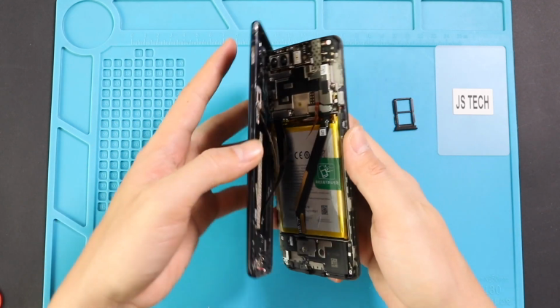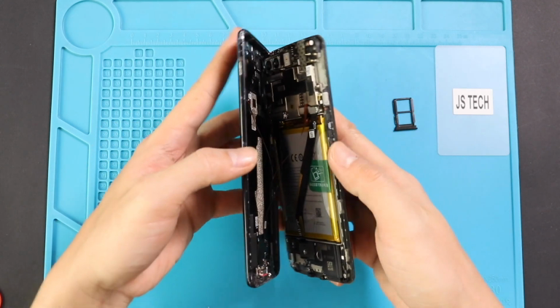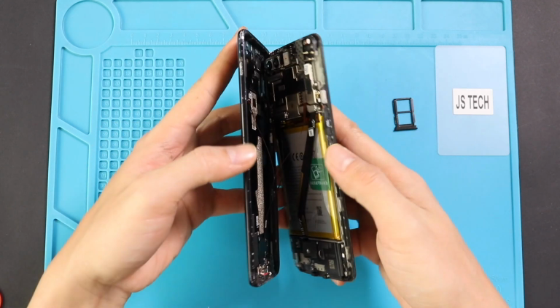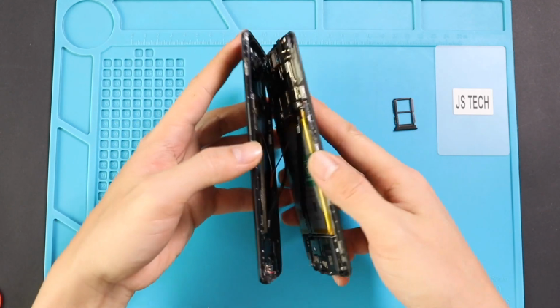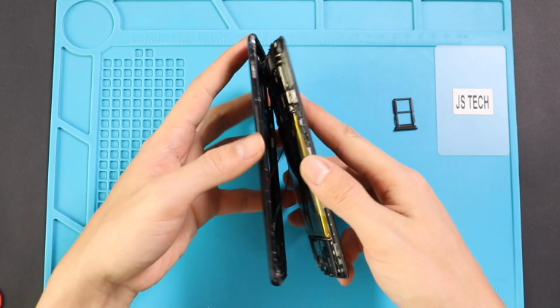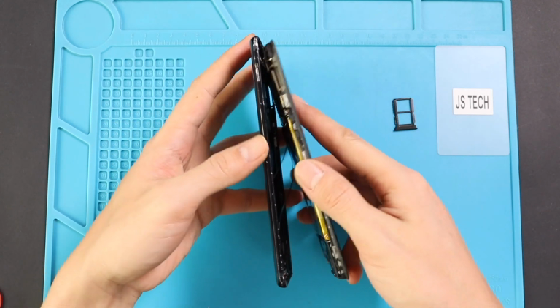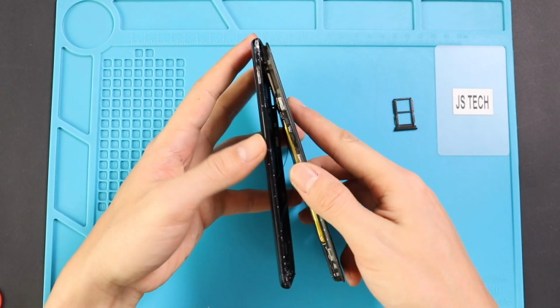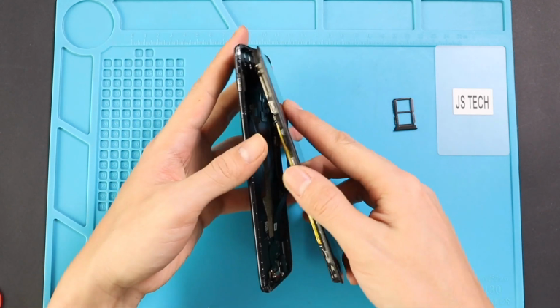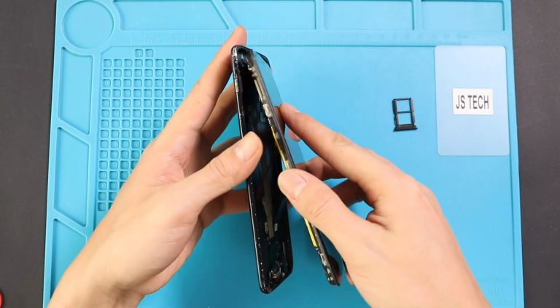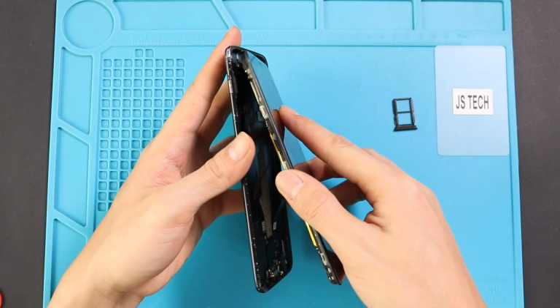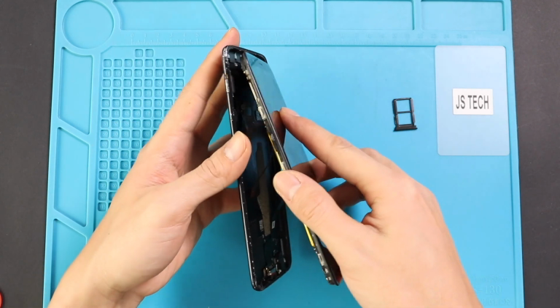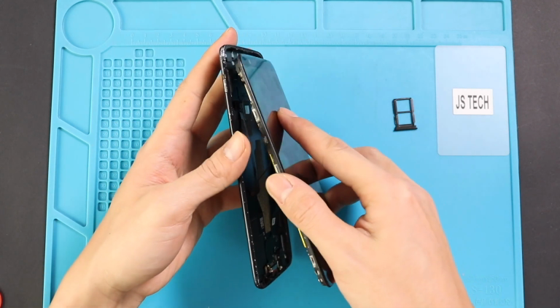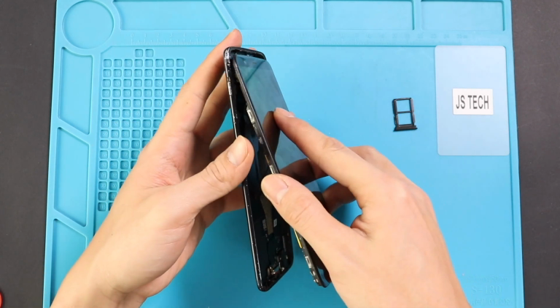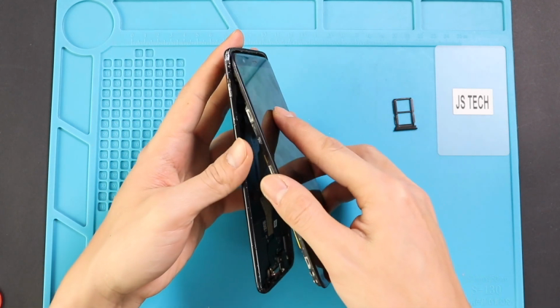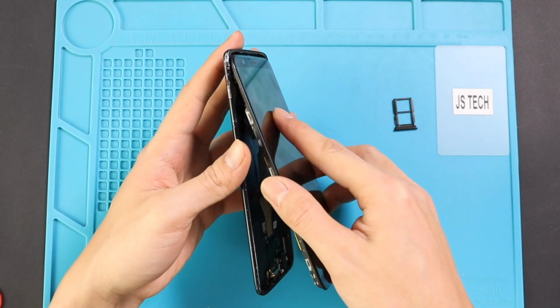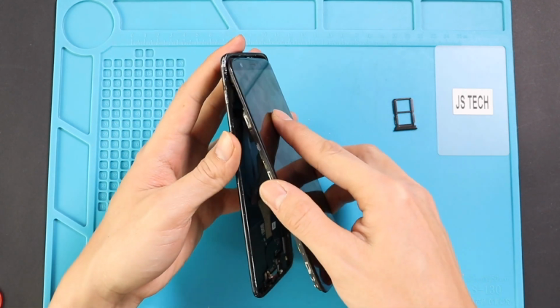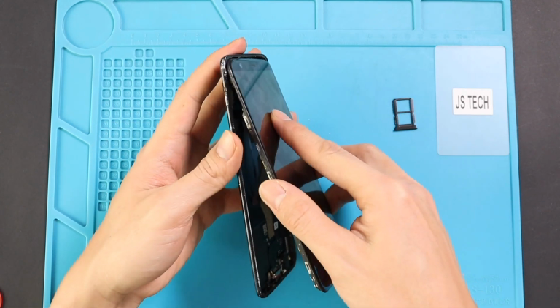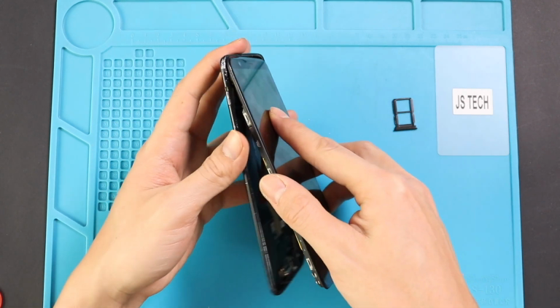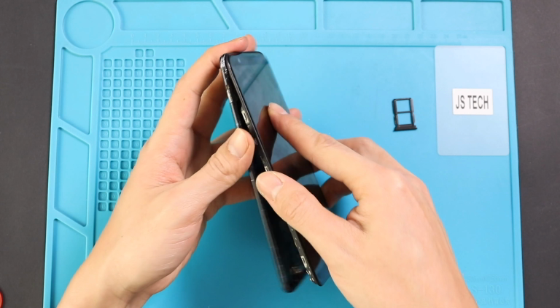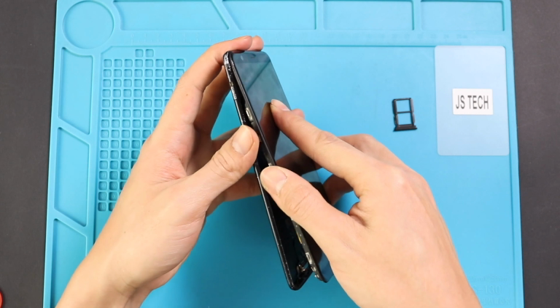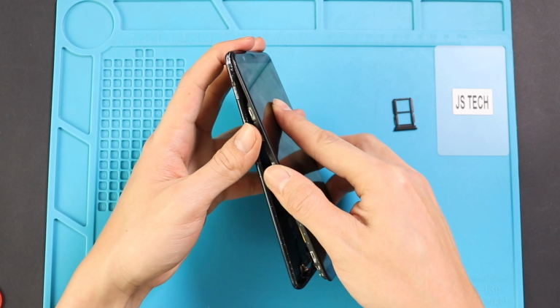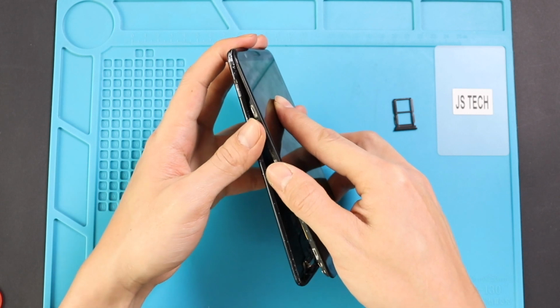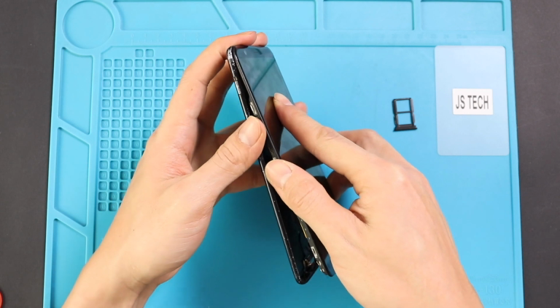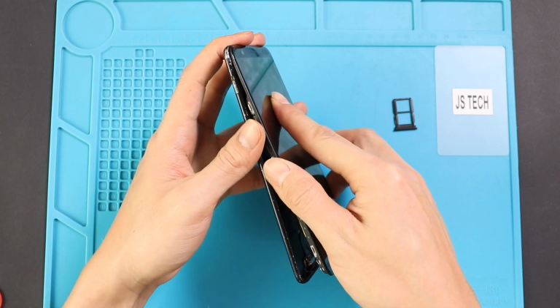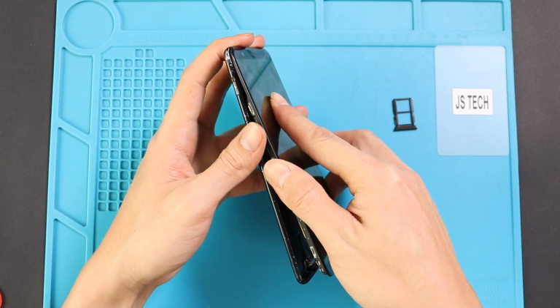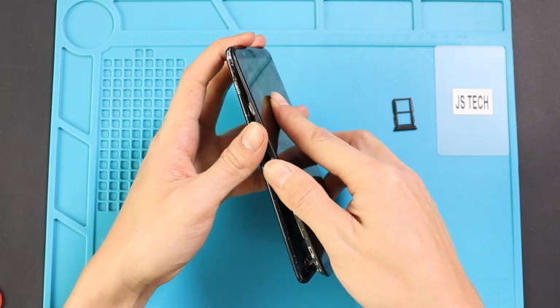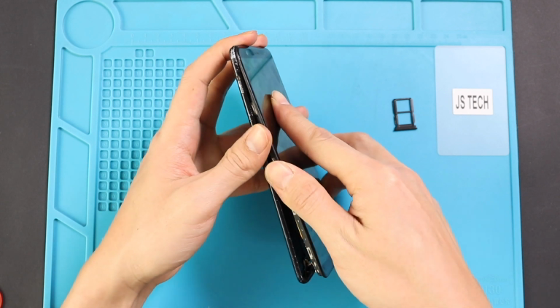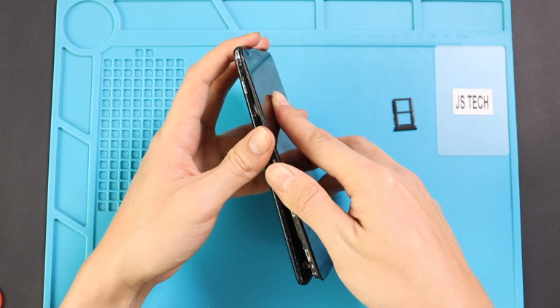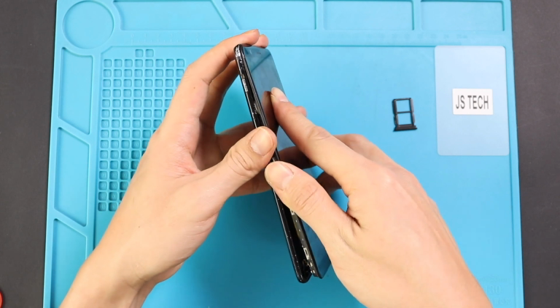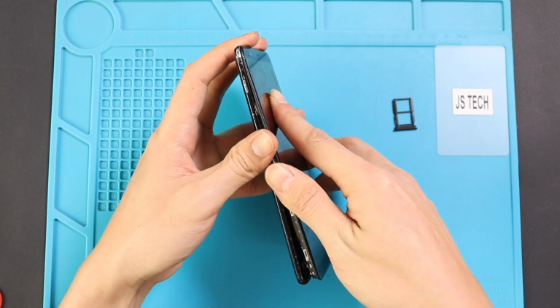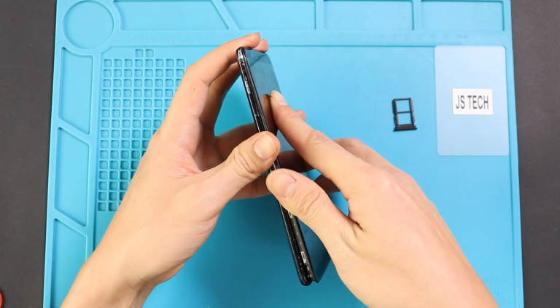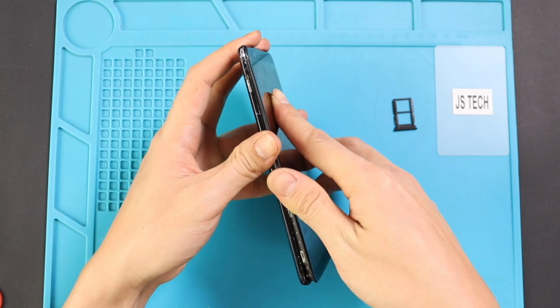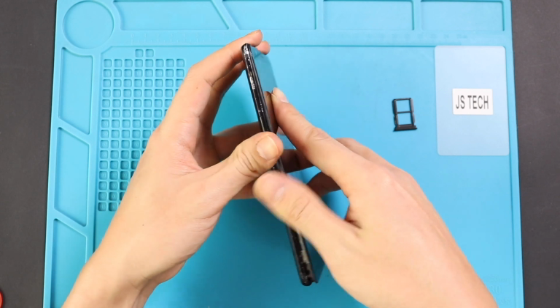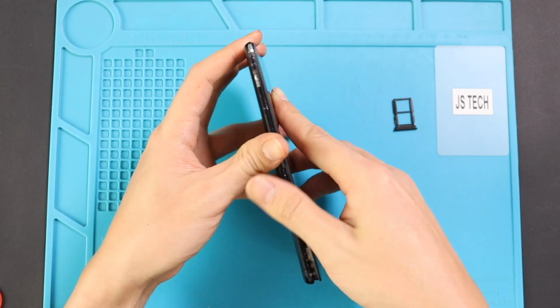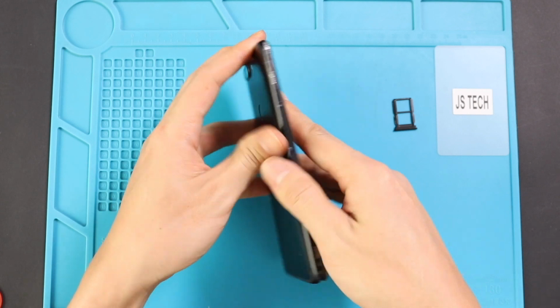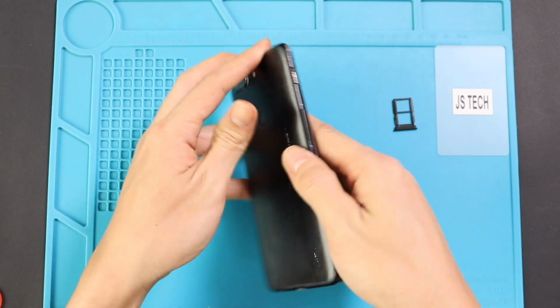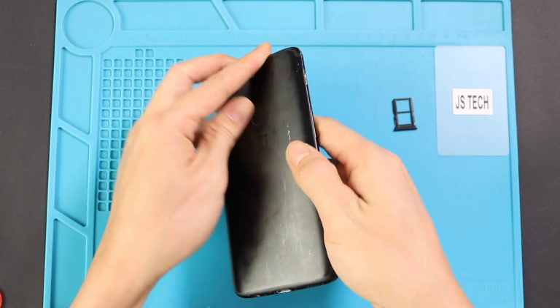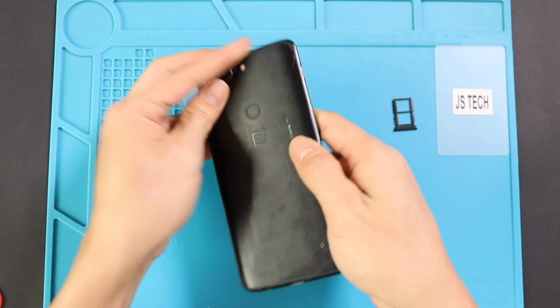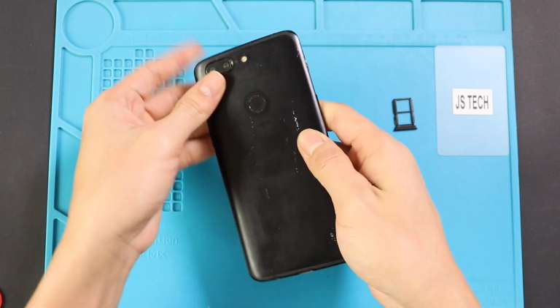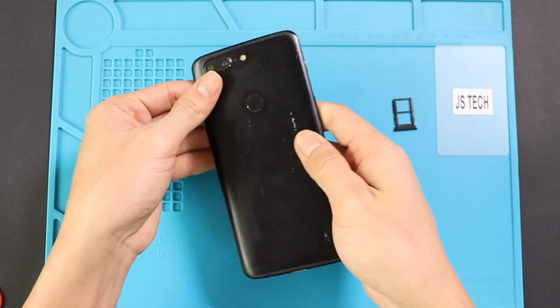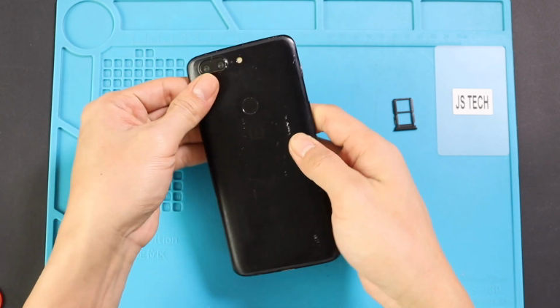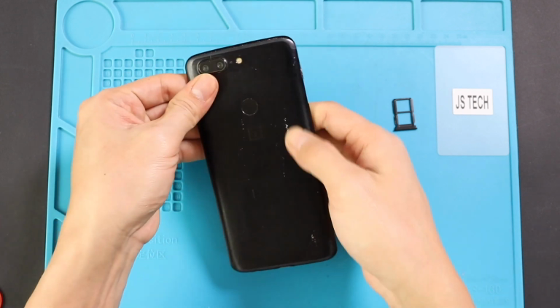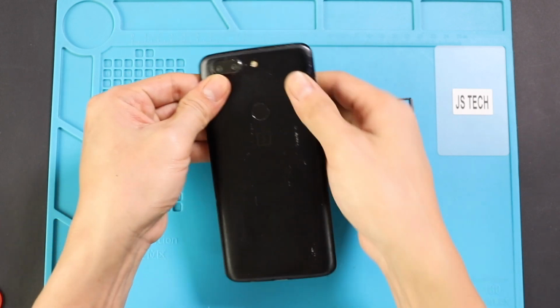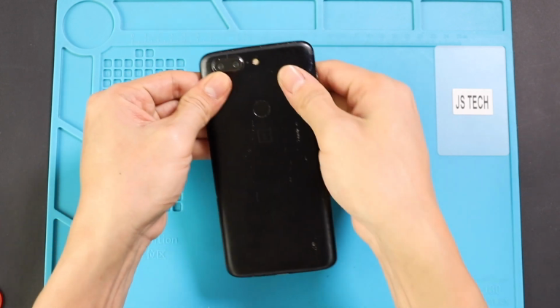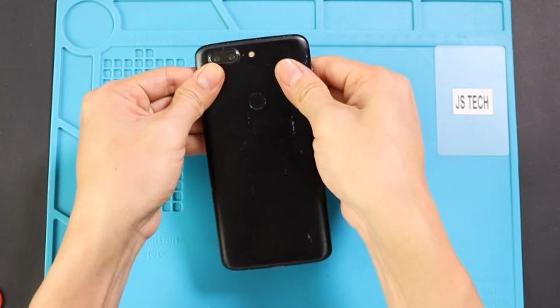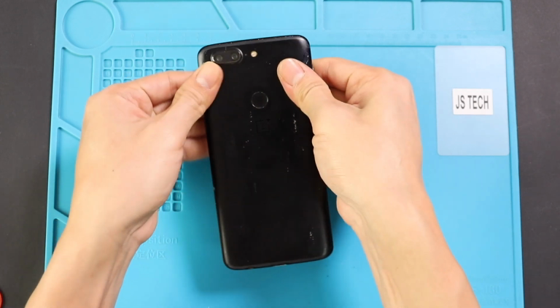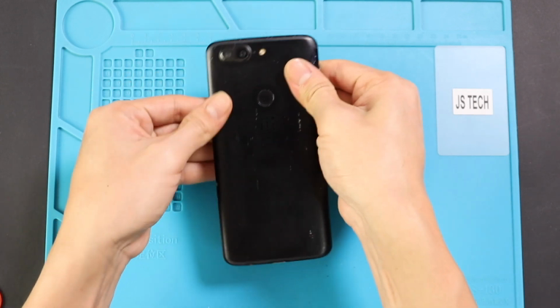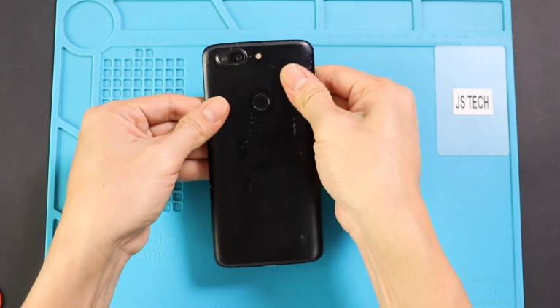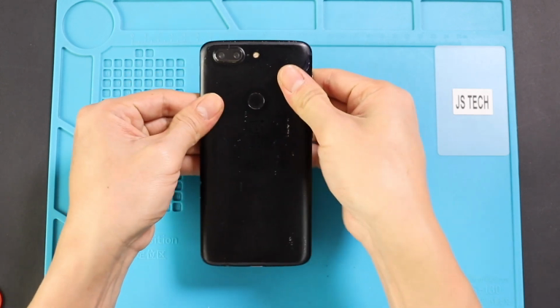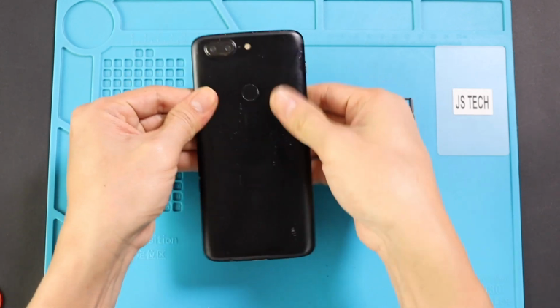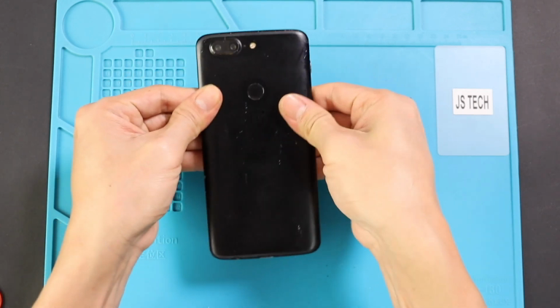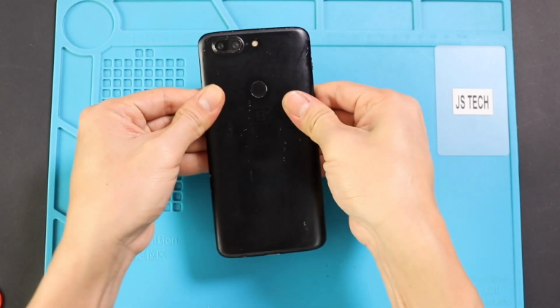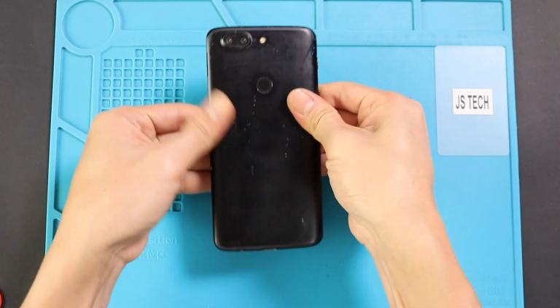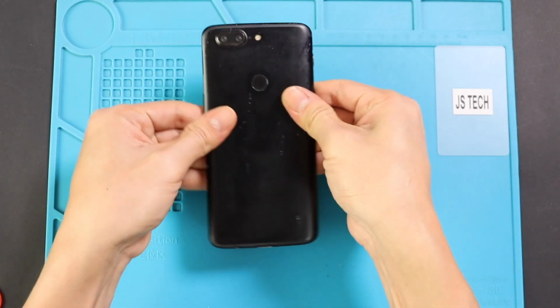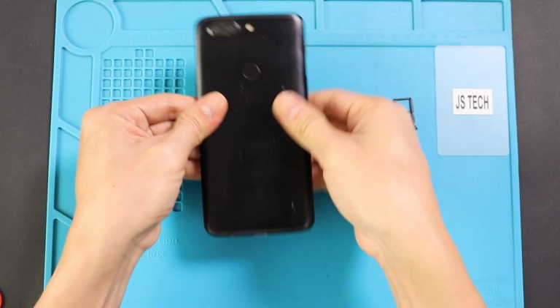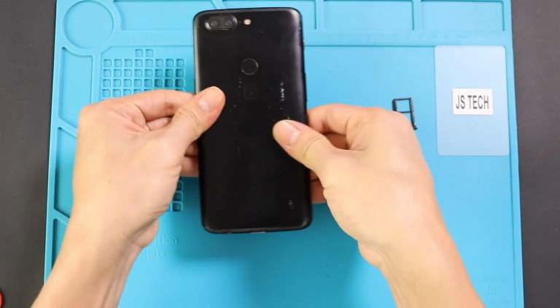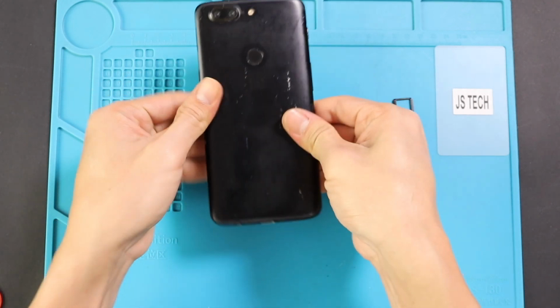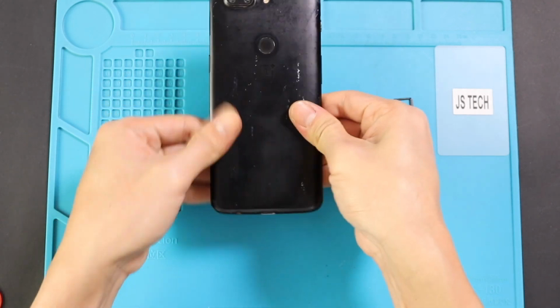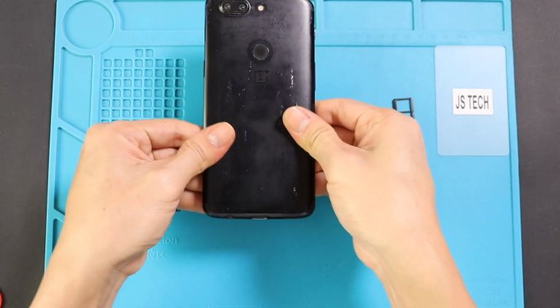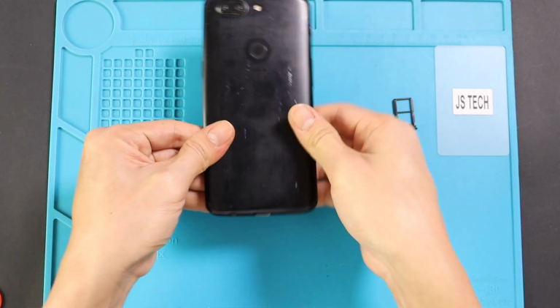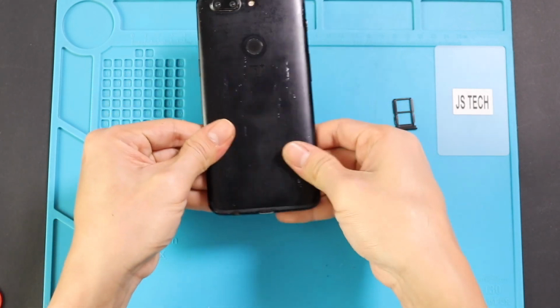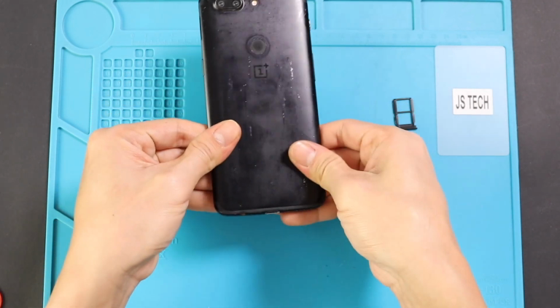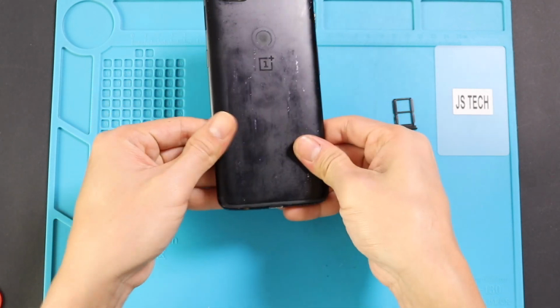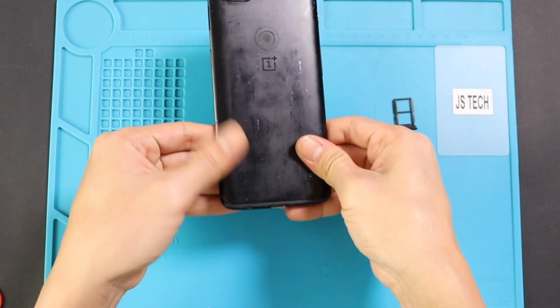Next, clamp up the back cover to the body. Starting on top and then follow to the bottom, and make sure the rear cover clips are secured in the frame.